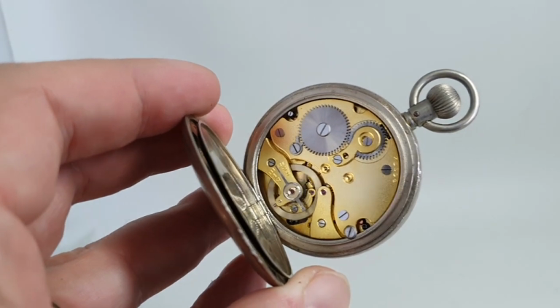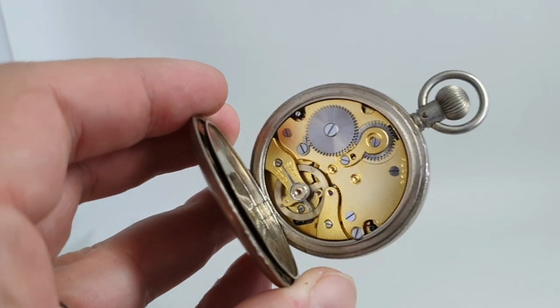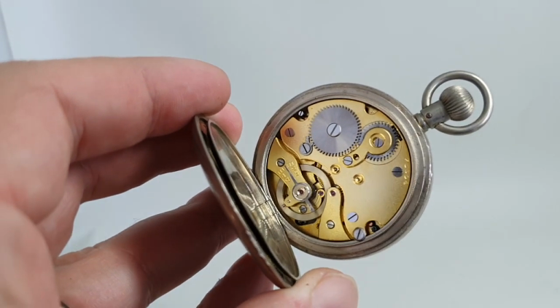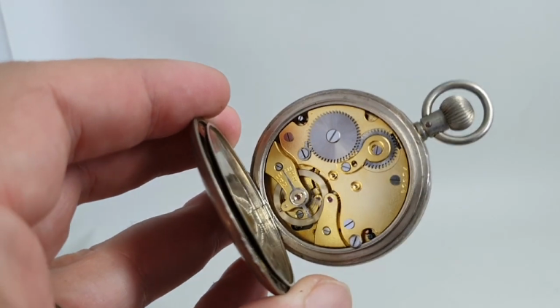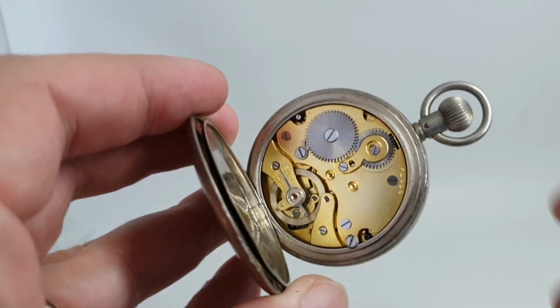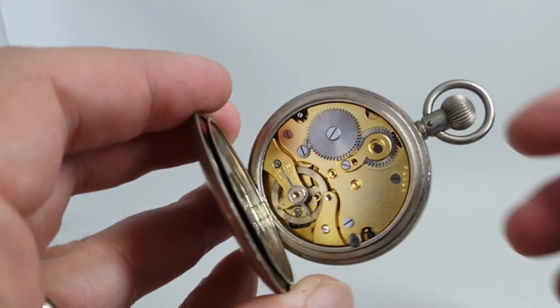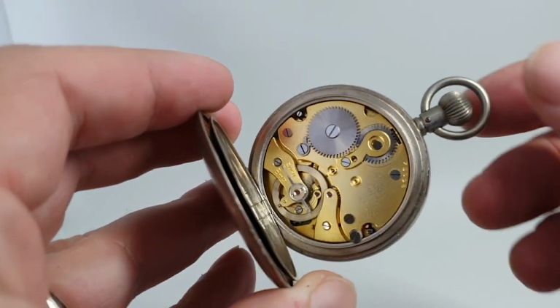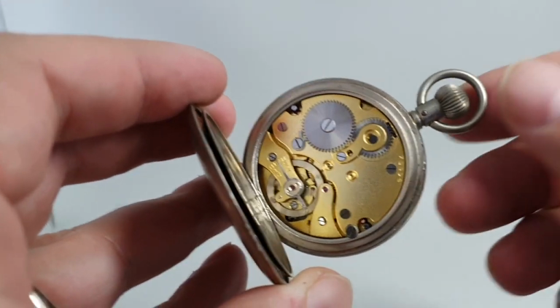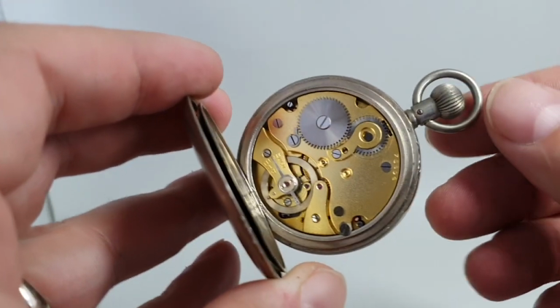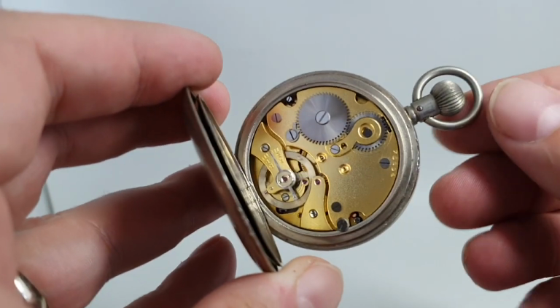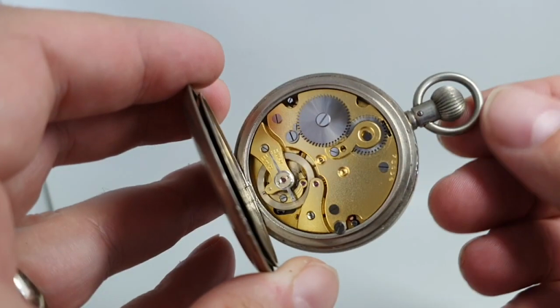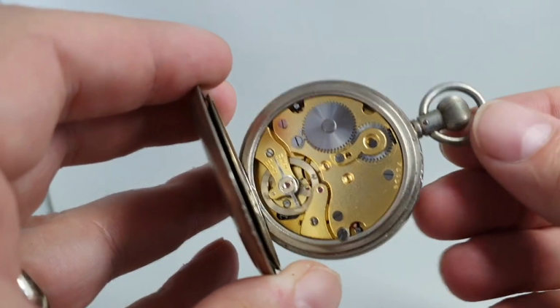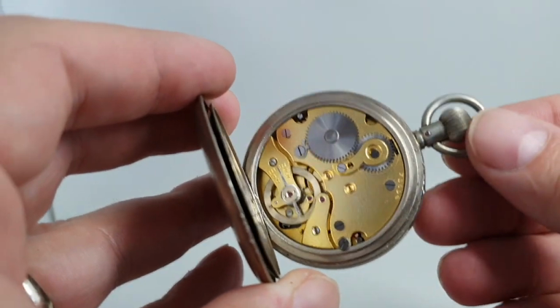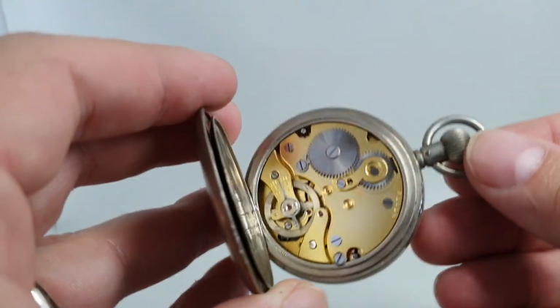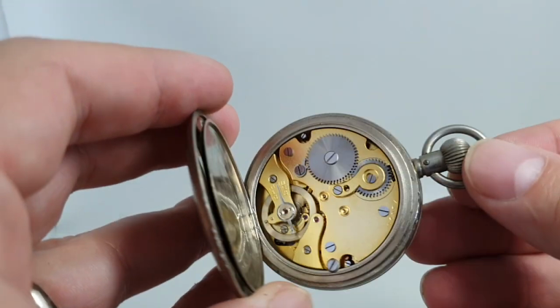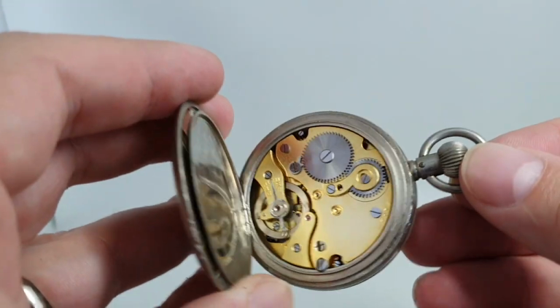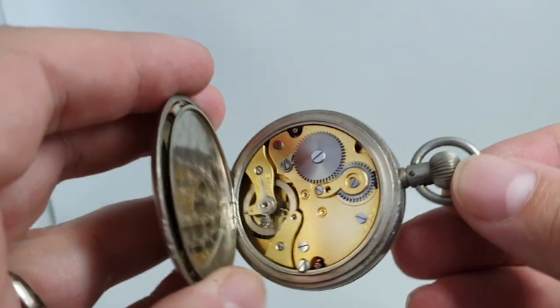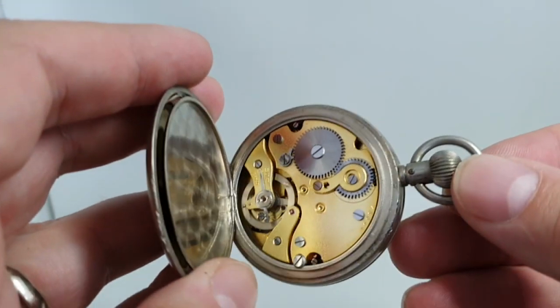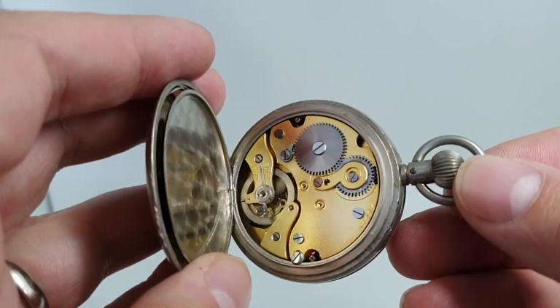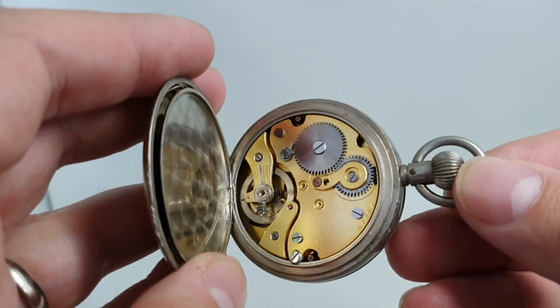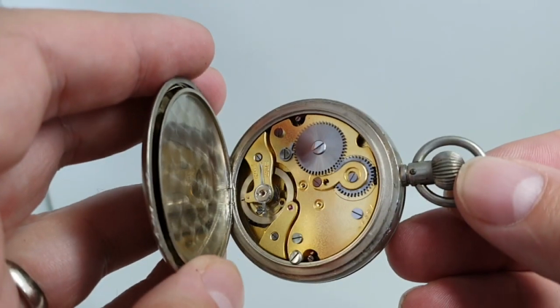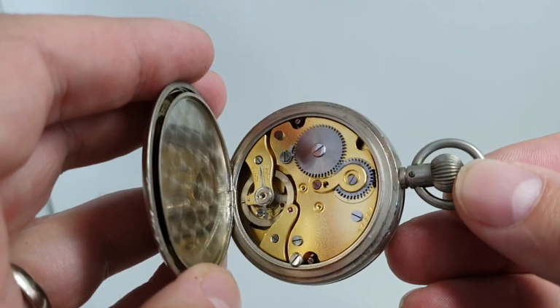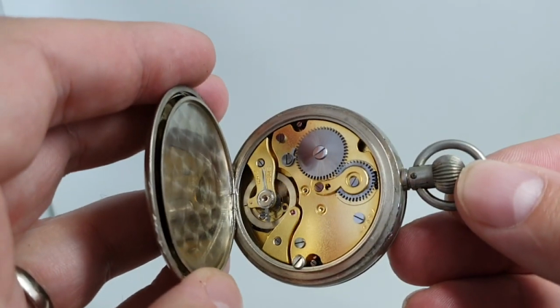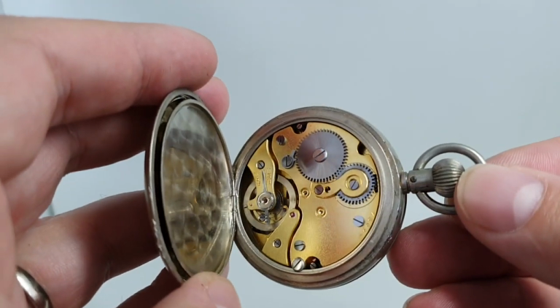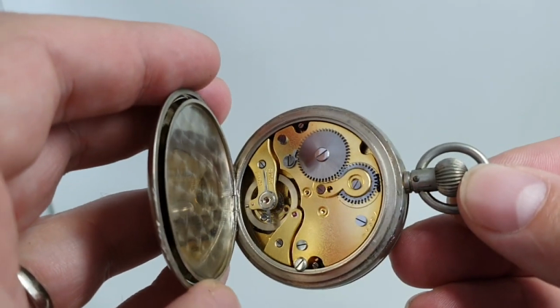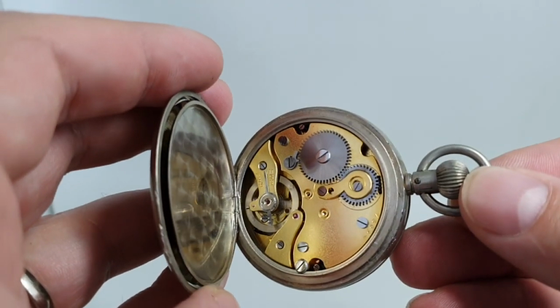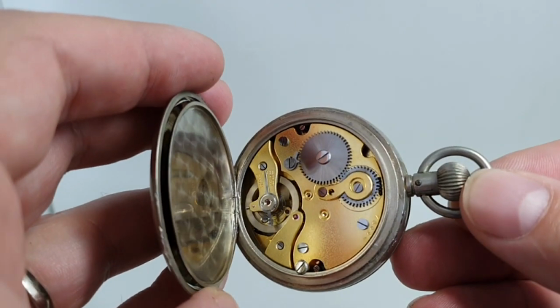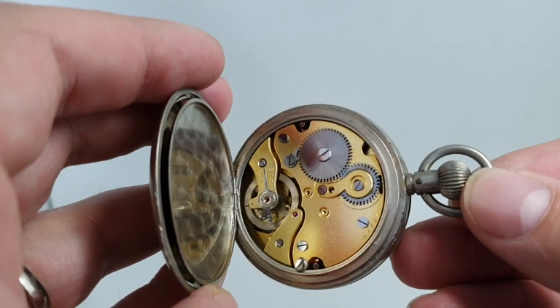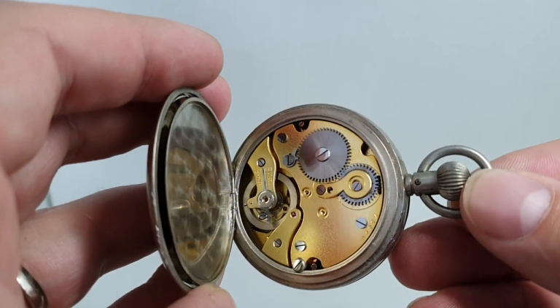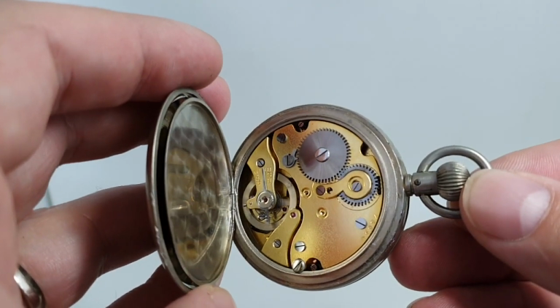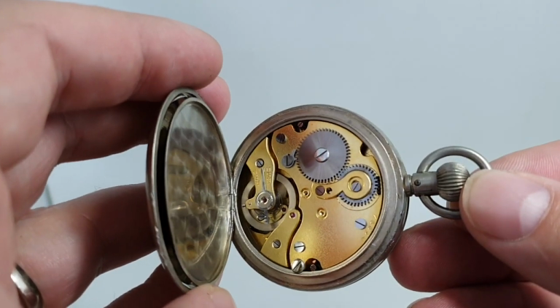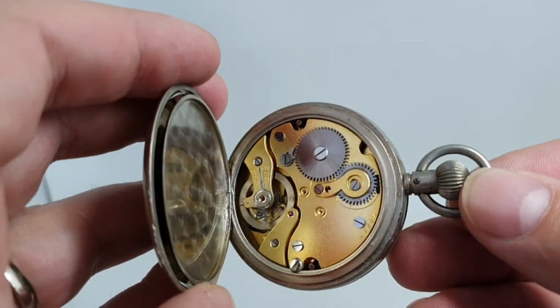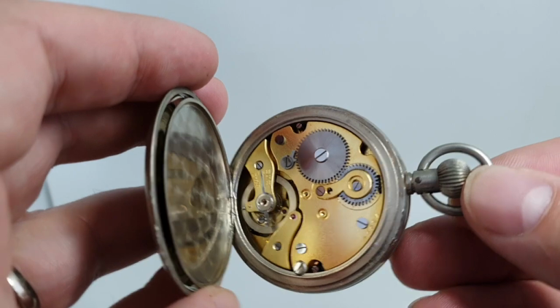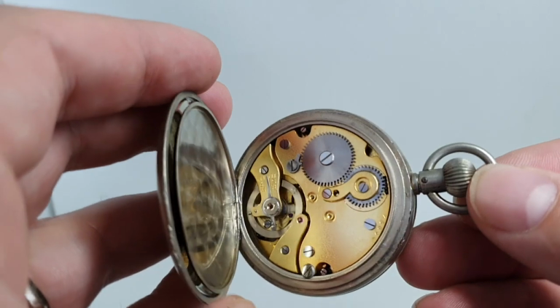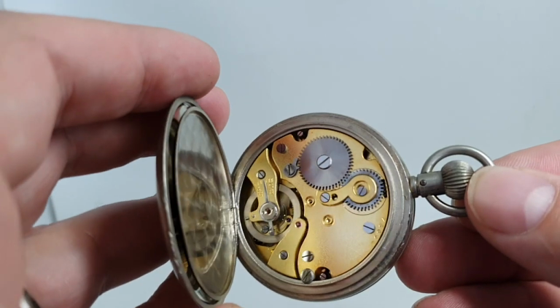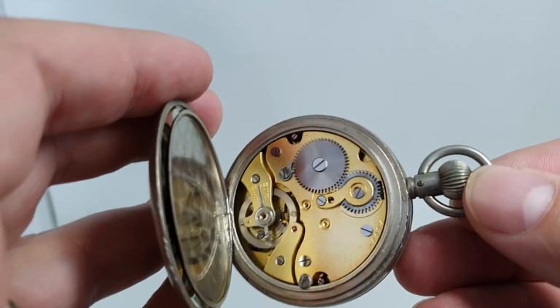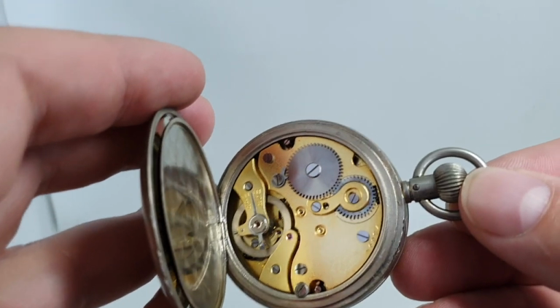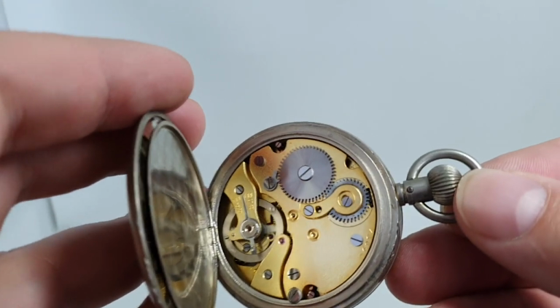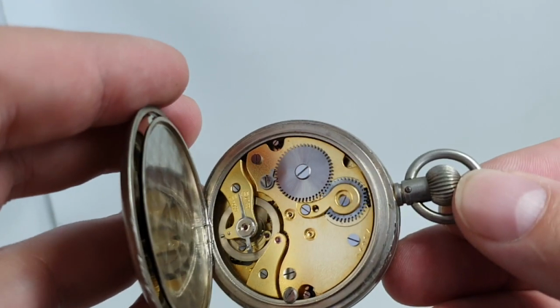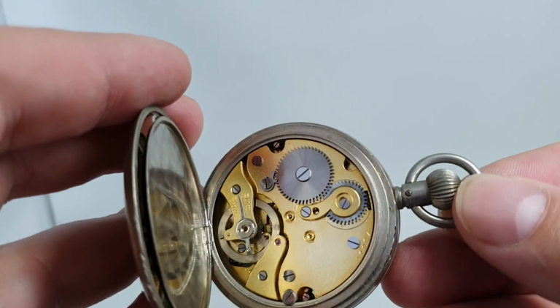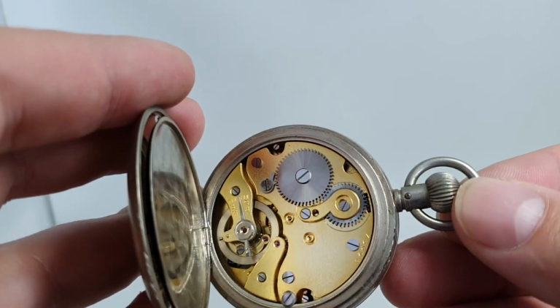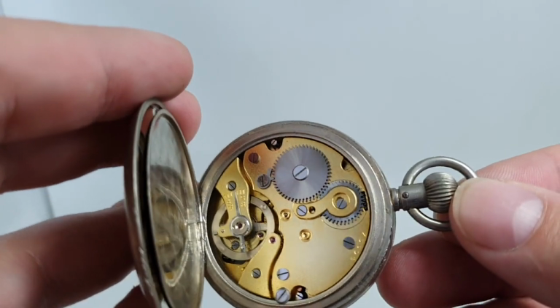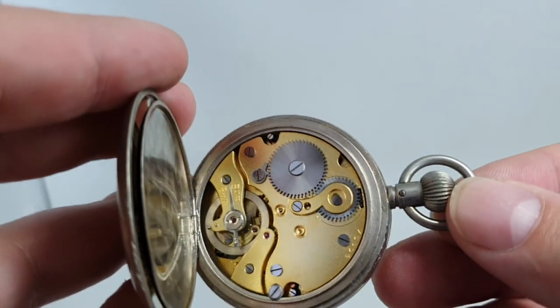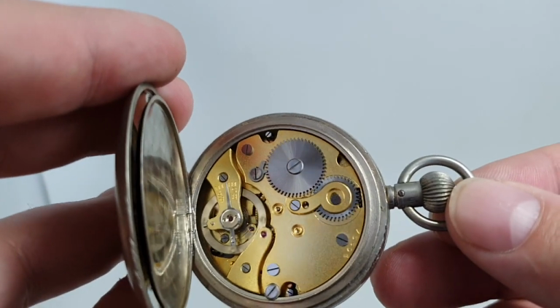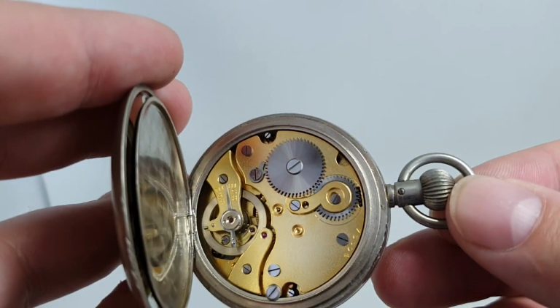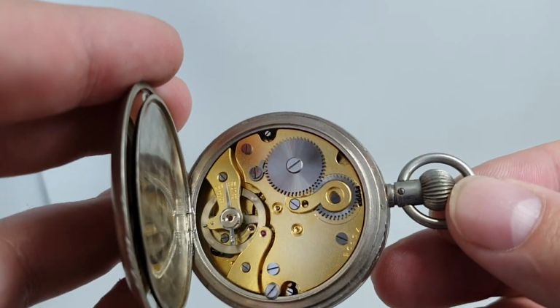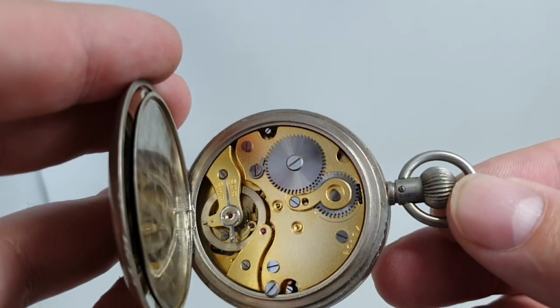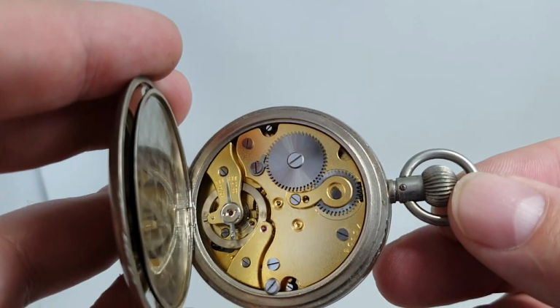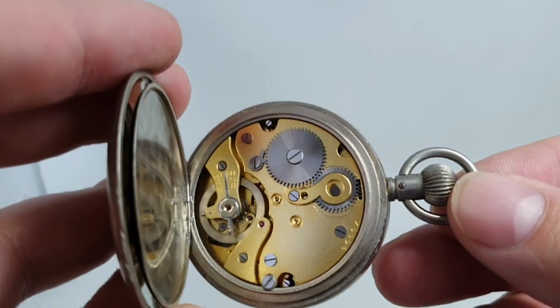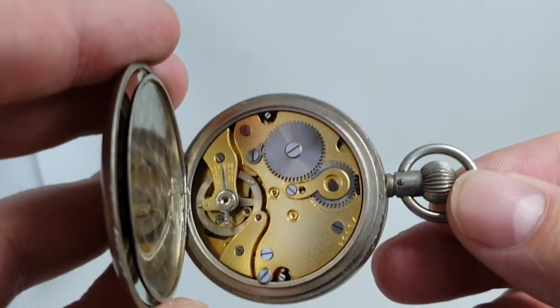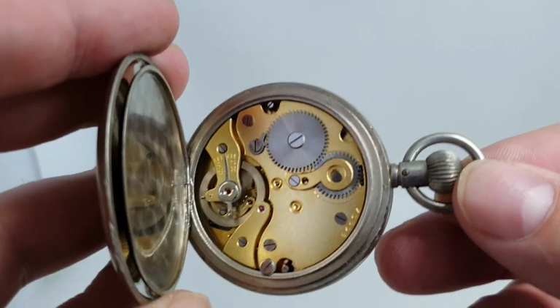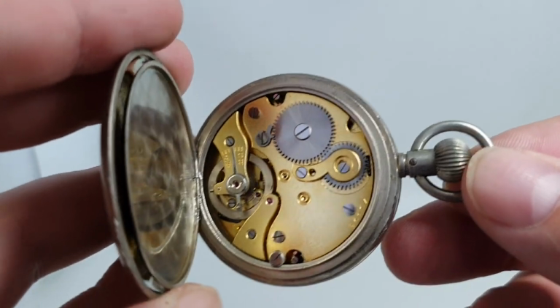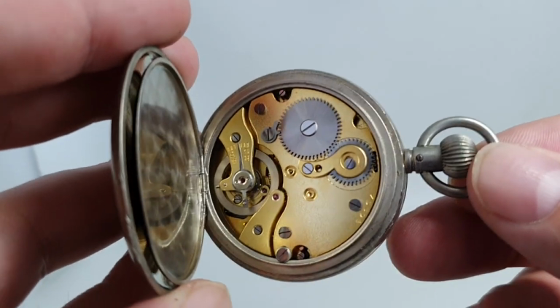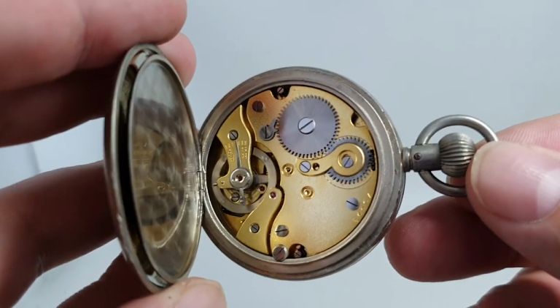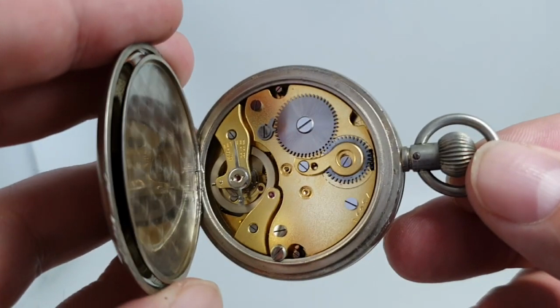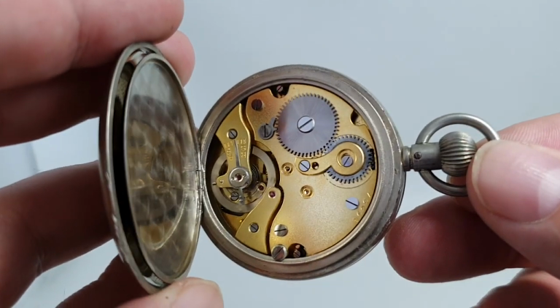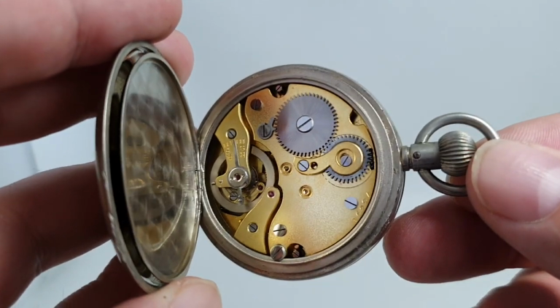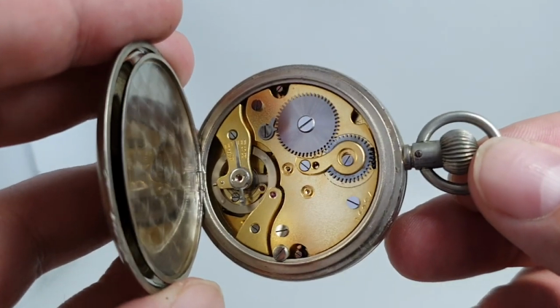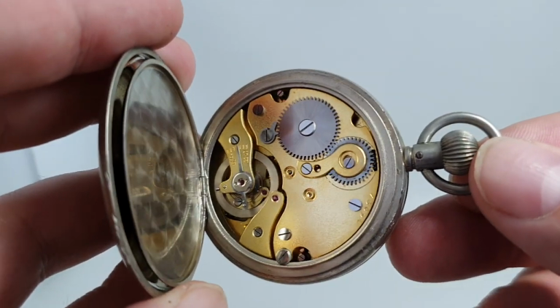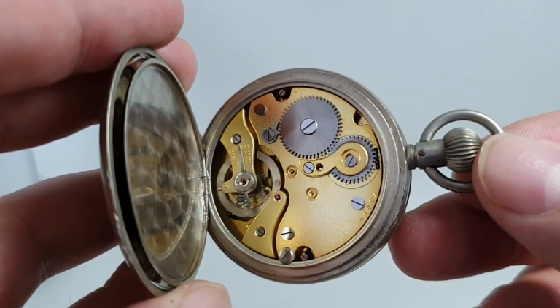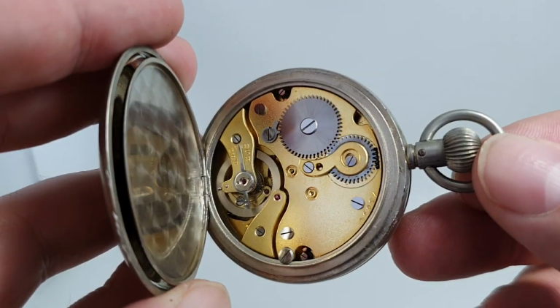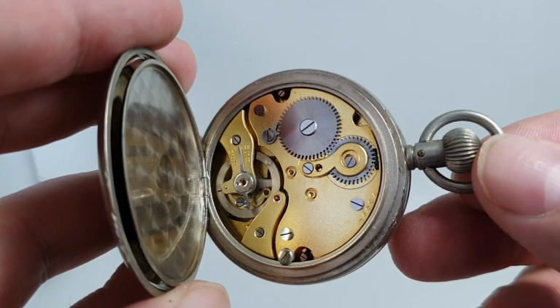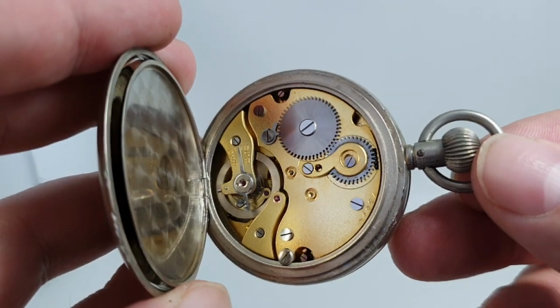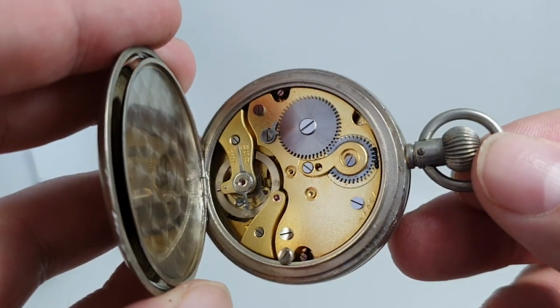Hello watch fans. Birth Year Watches here, and this time we thought we'd start with the internals of the watch.